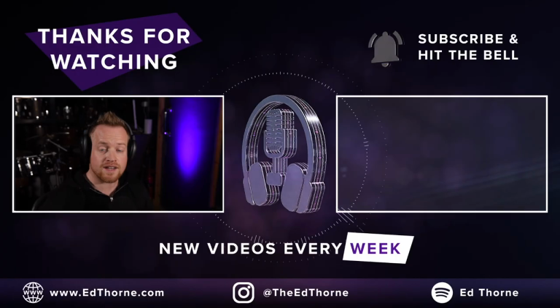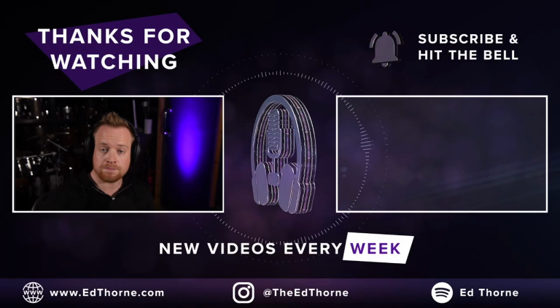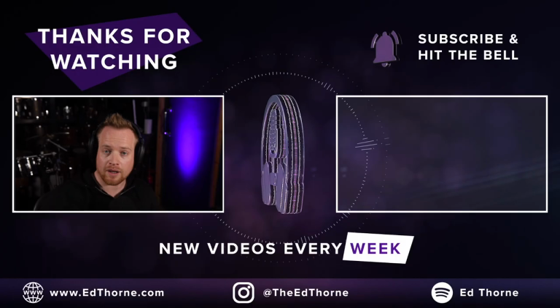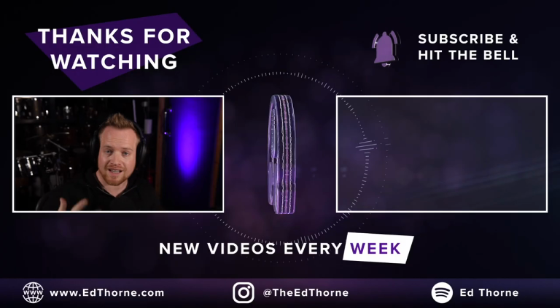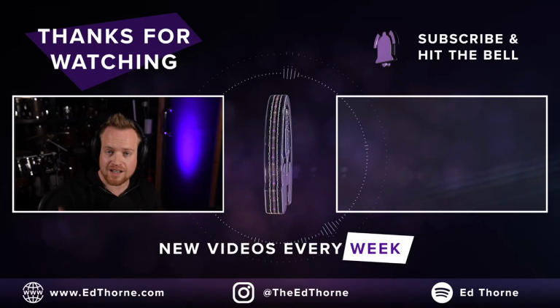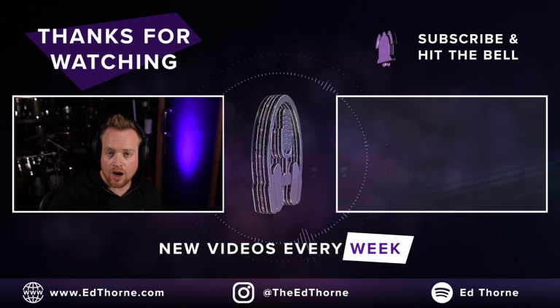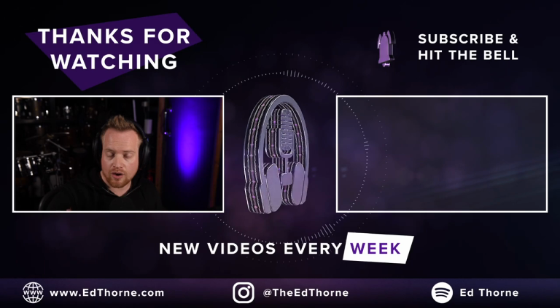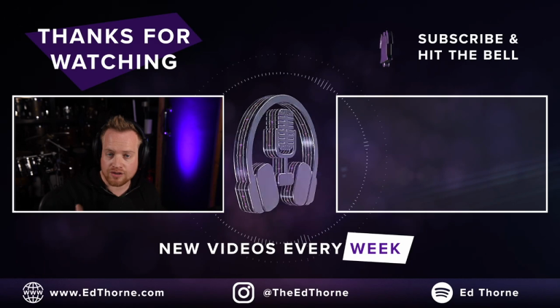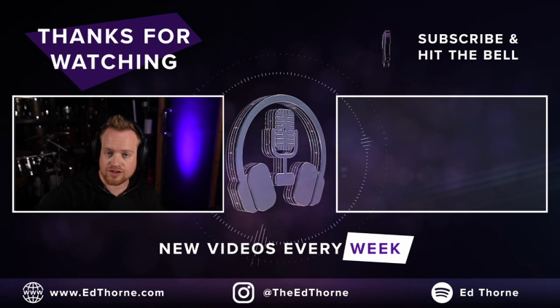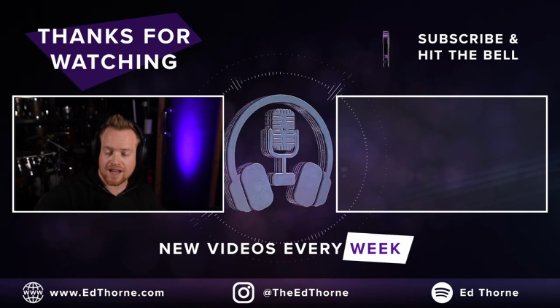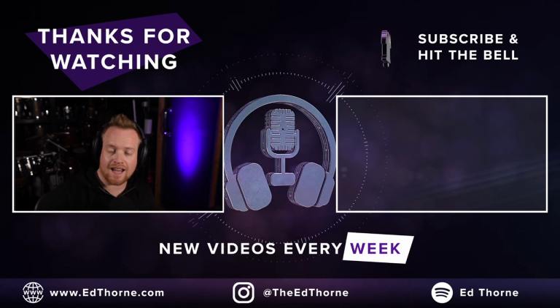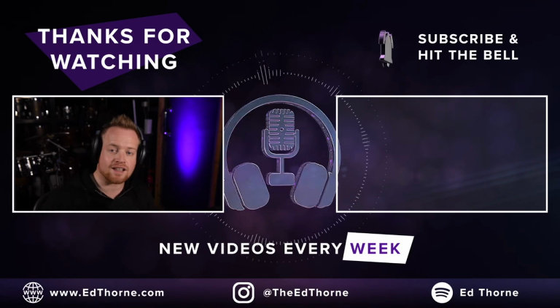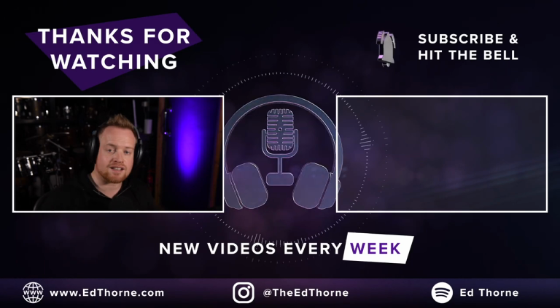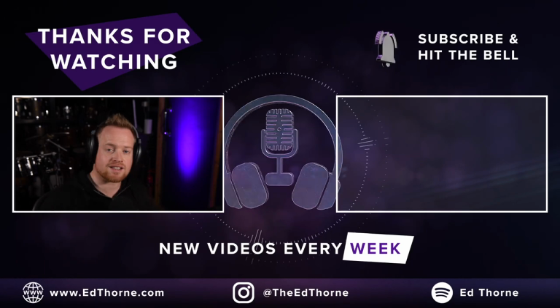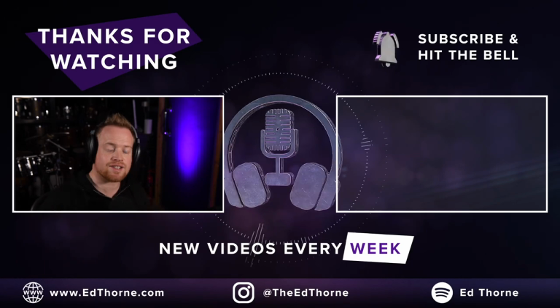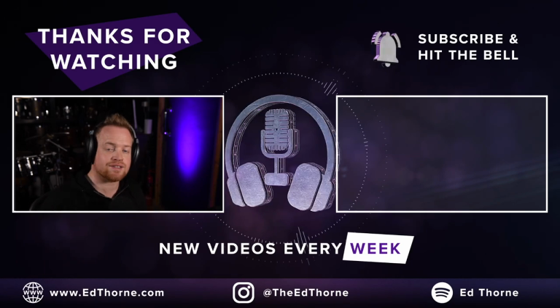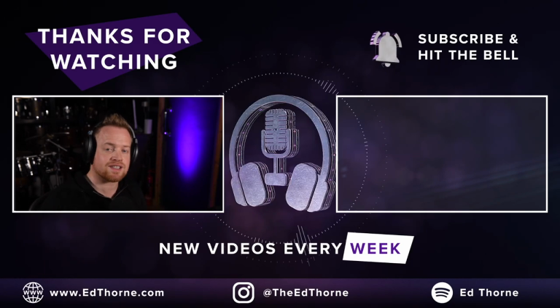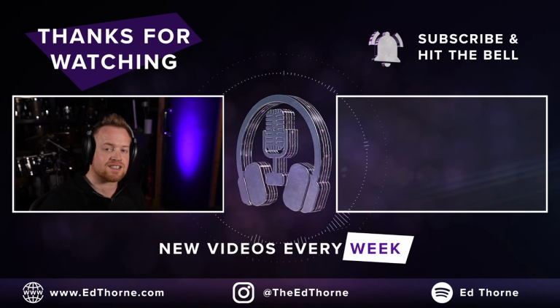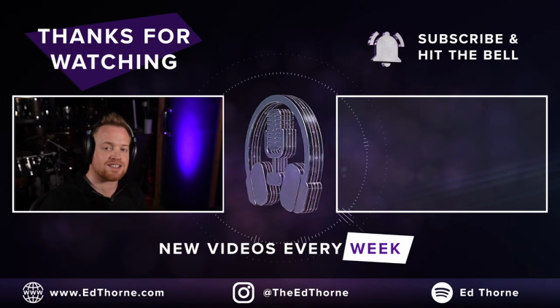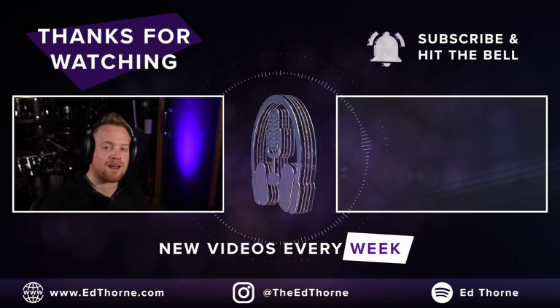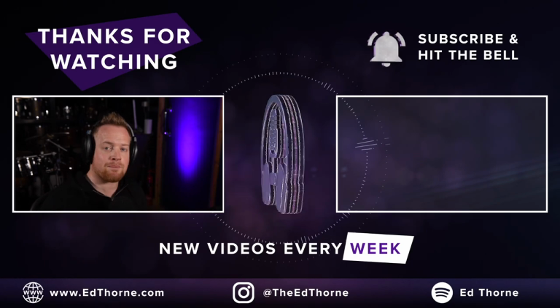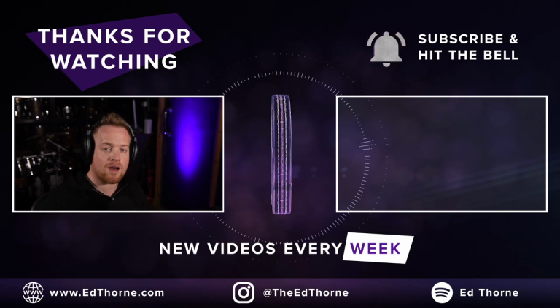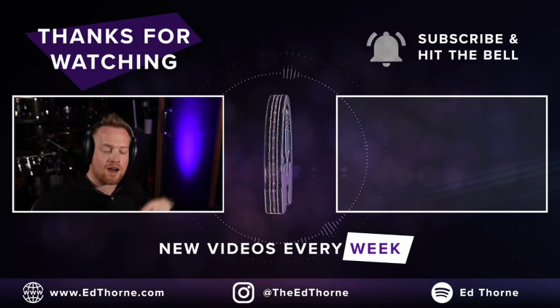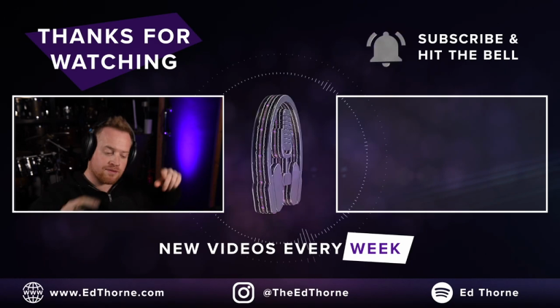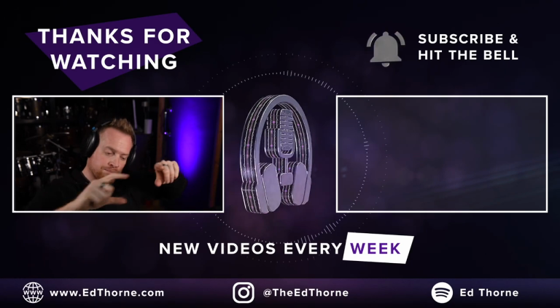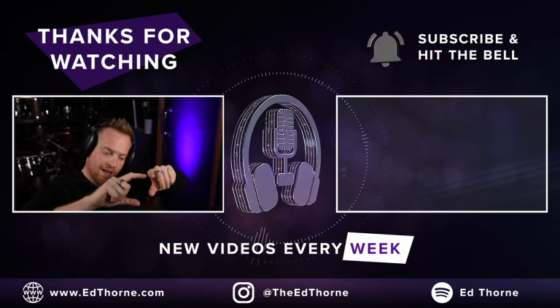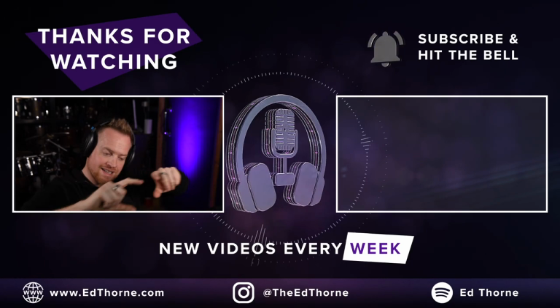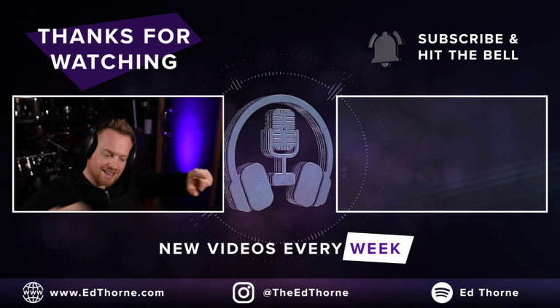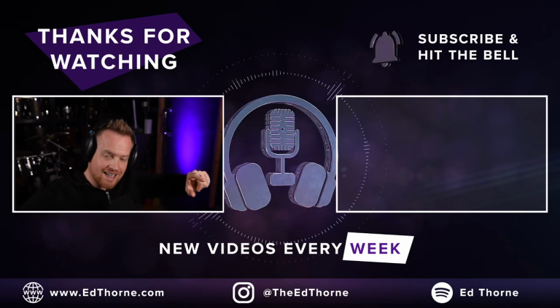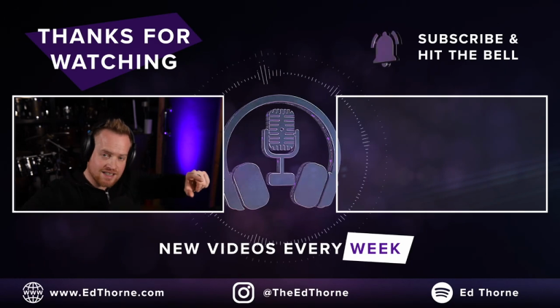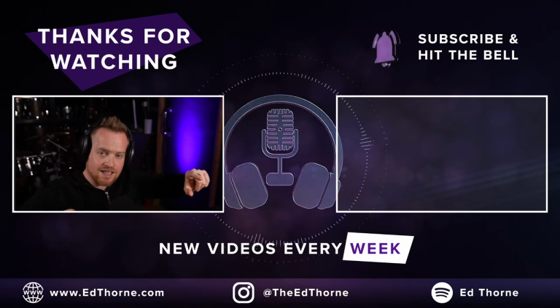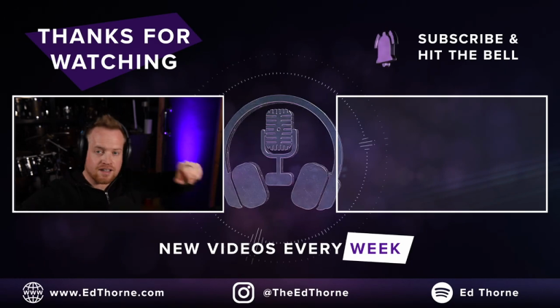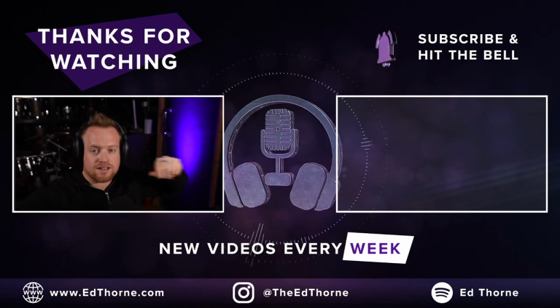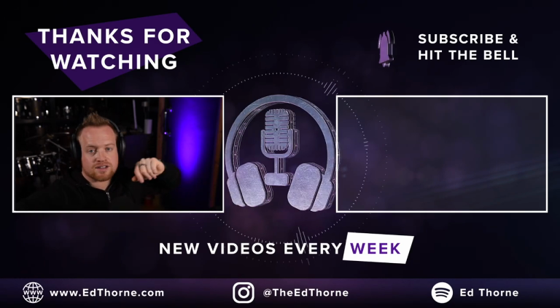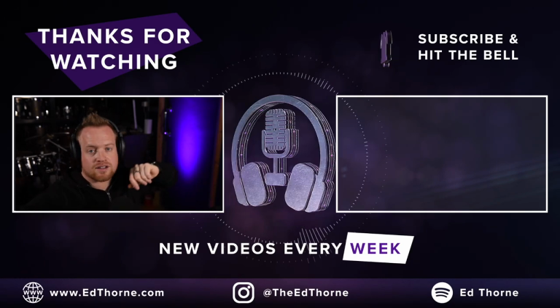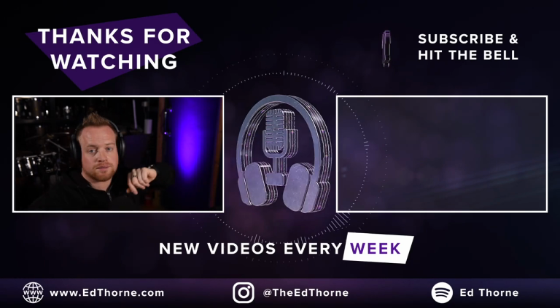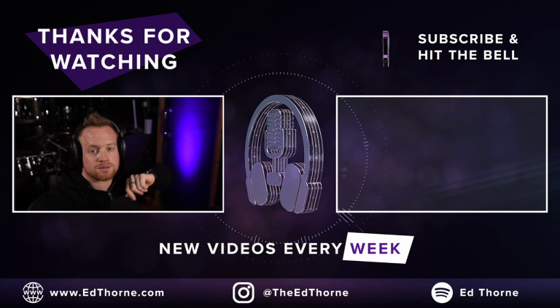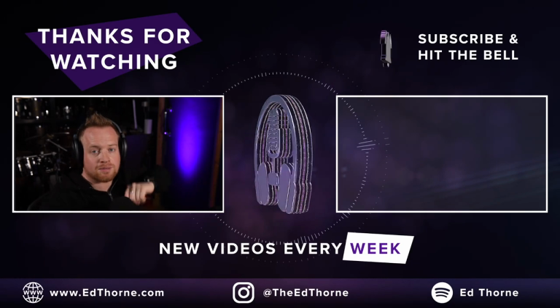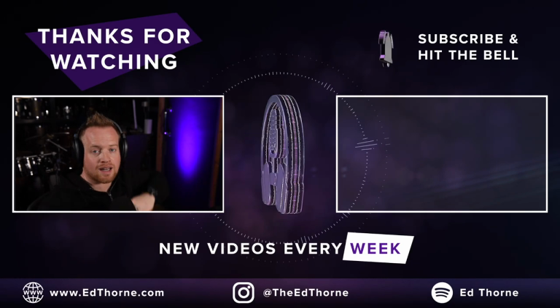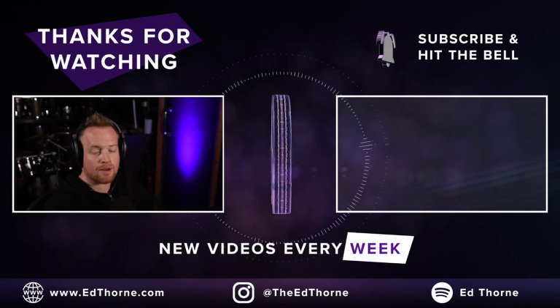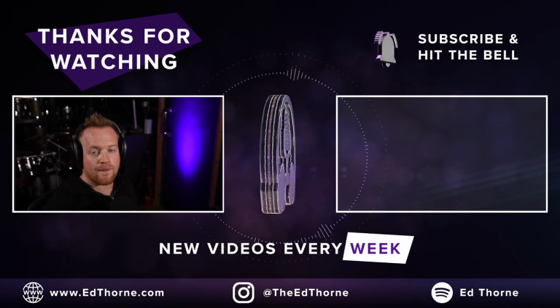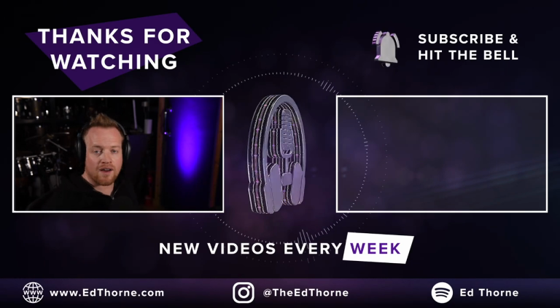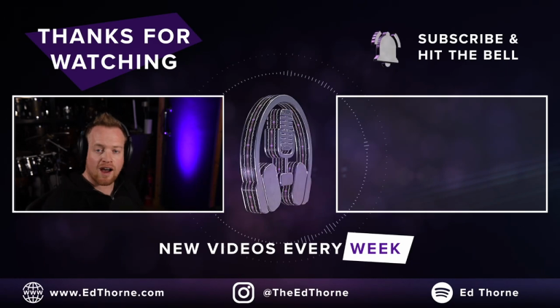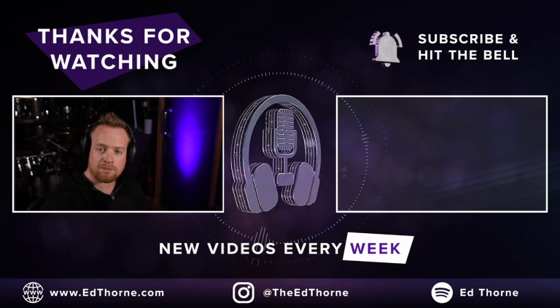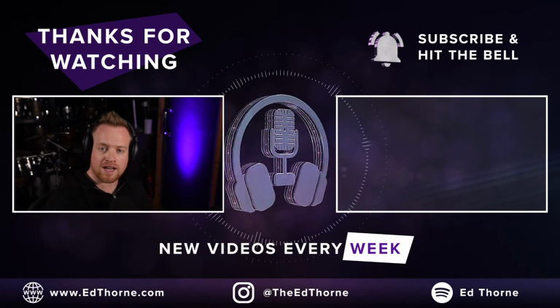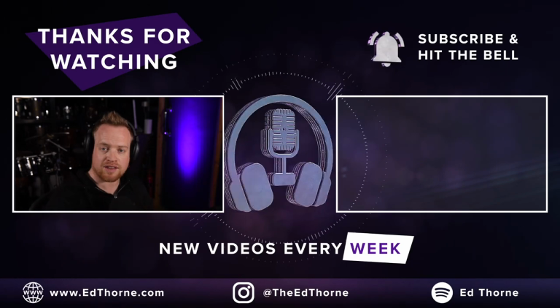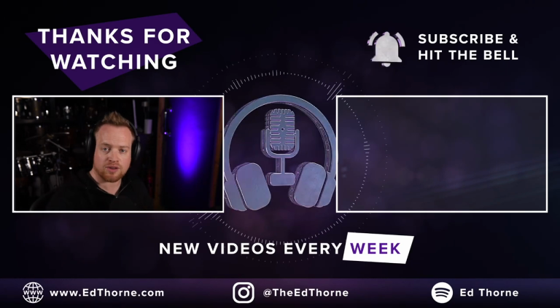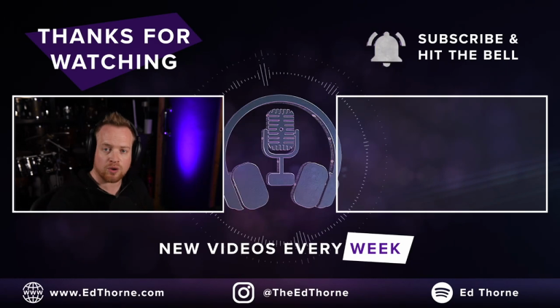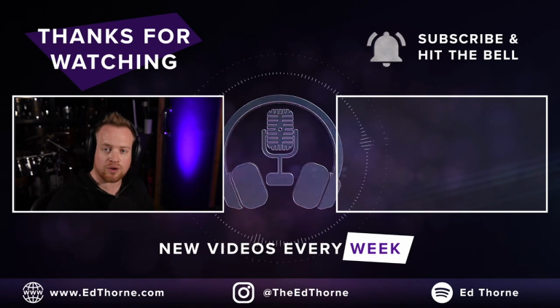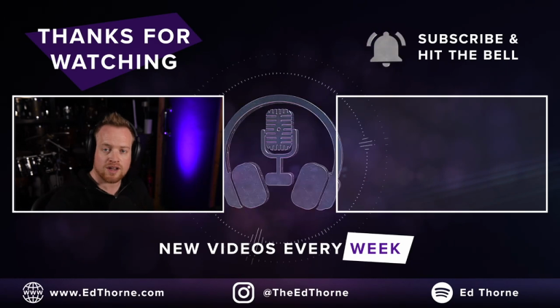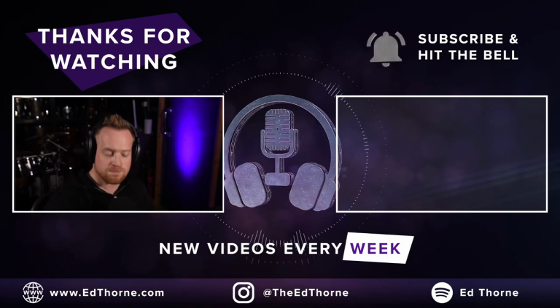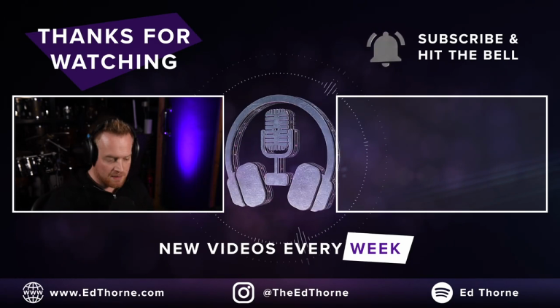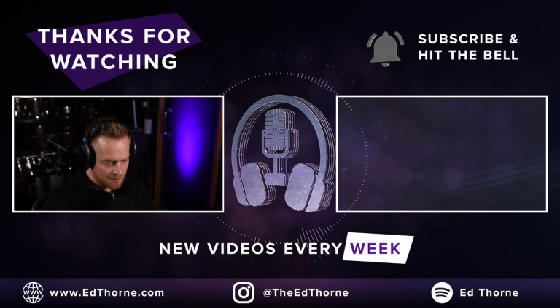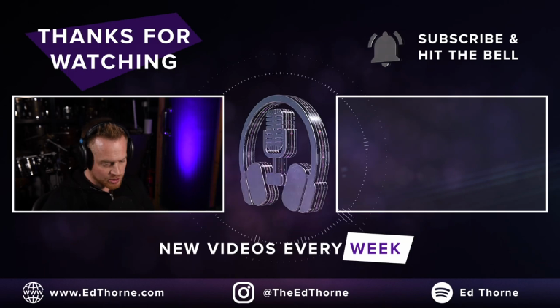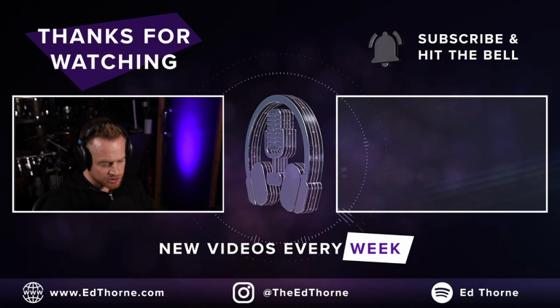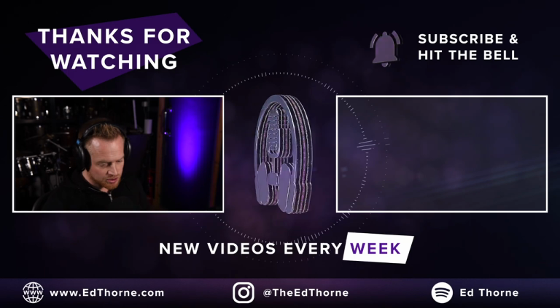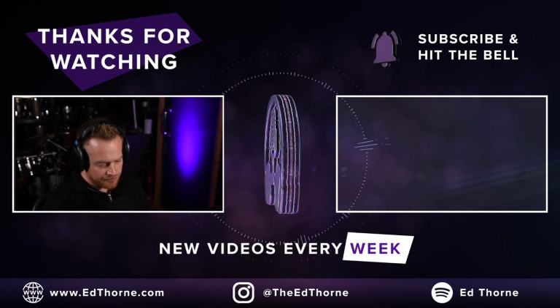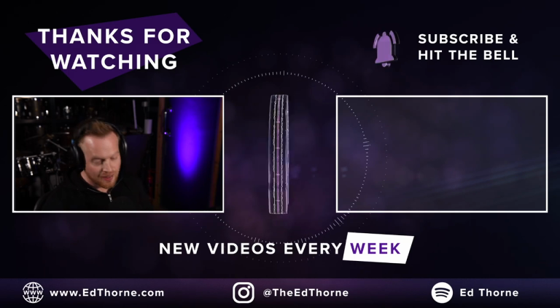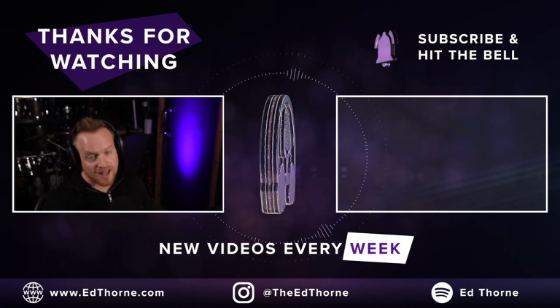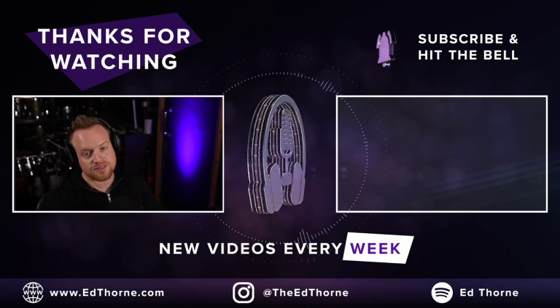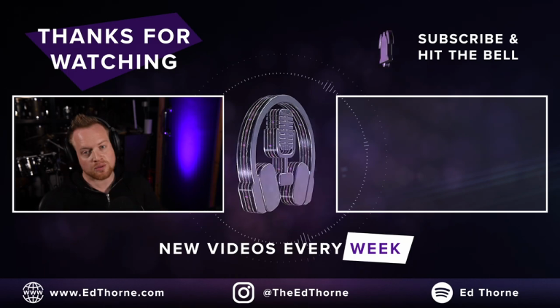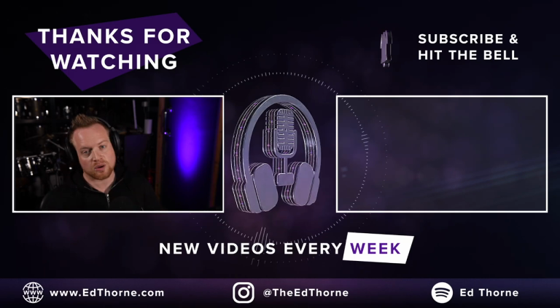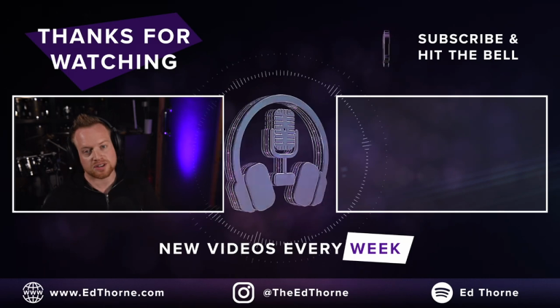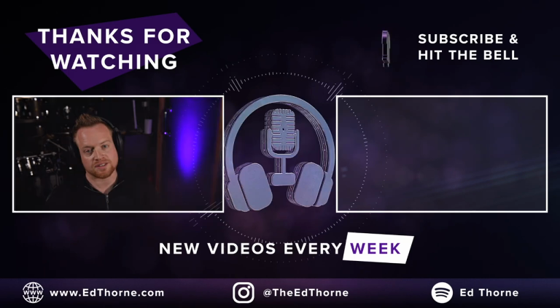These plugins are on sale until December — I've placed links in the description below. I've been Ed Thorn. It's been emotional. Thanks for watching.